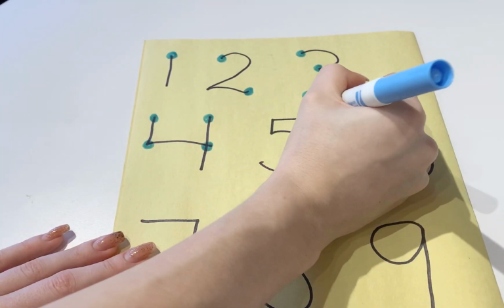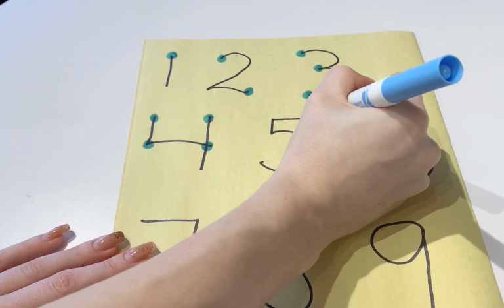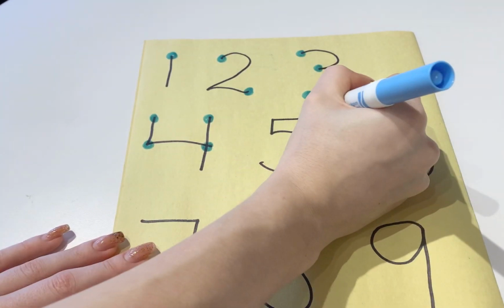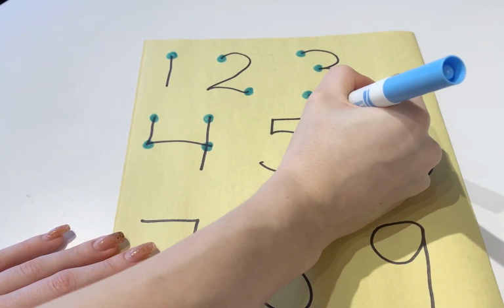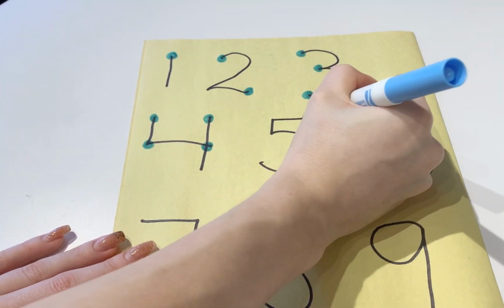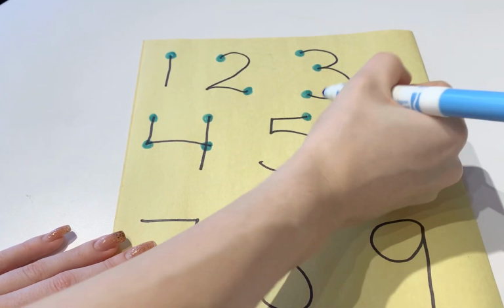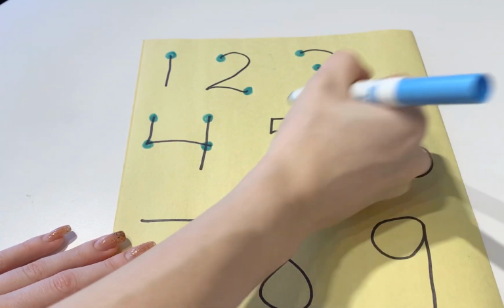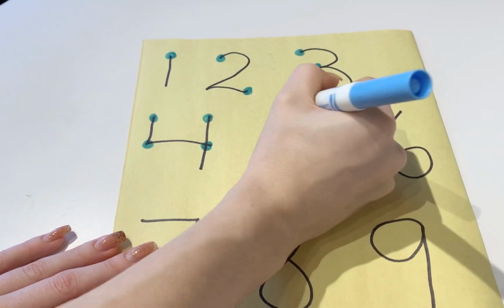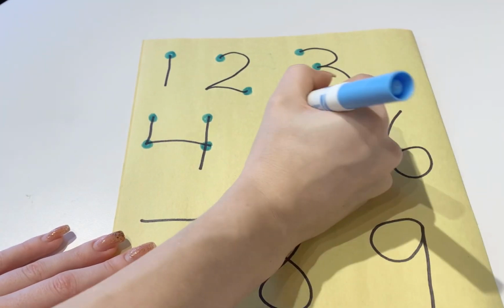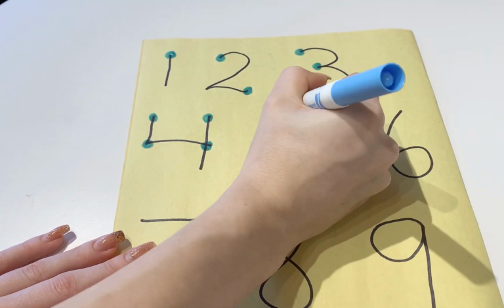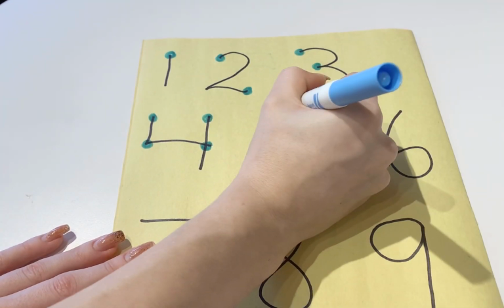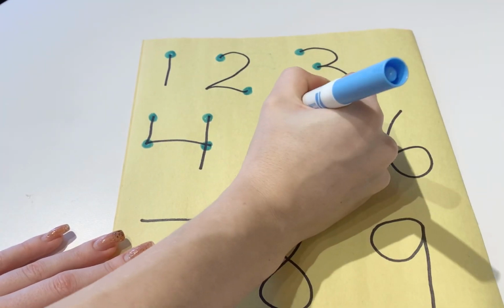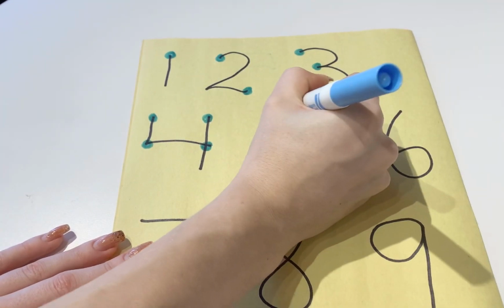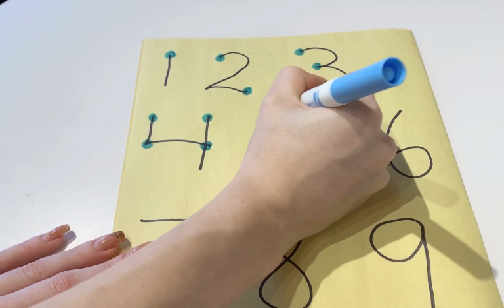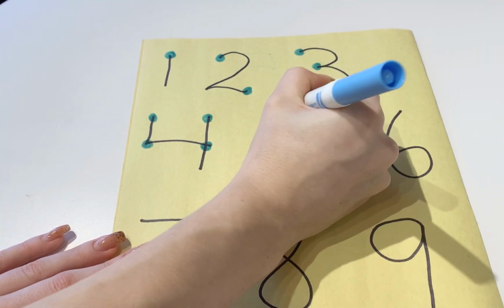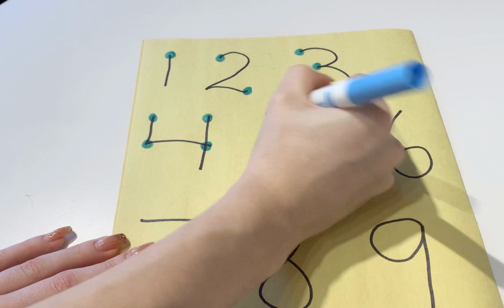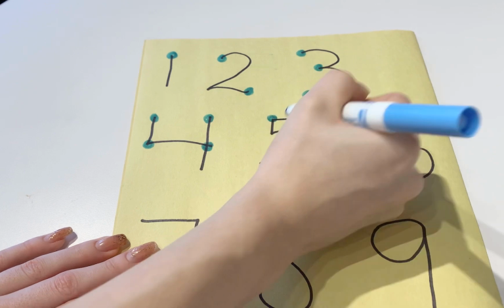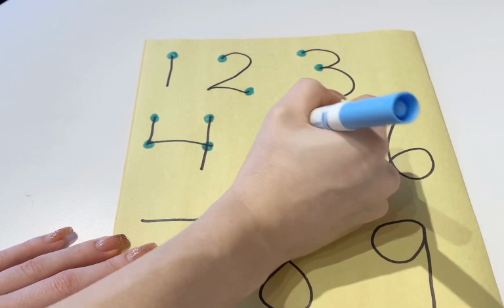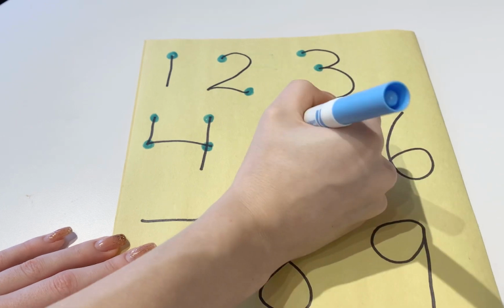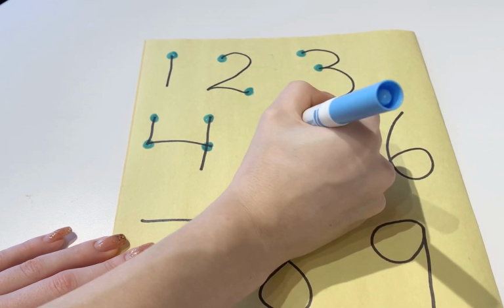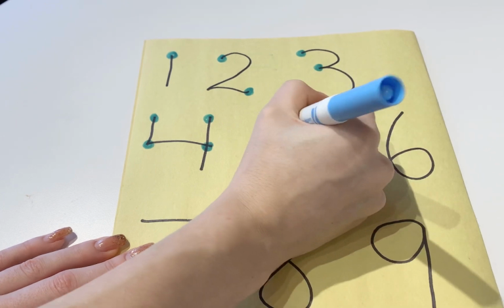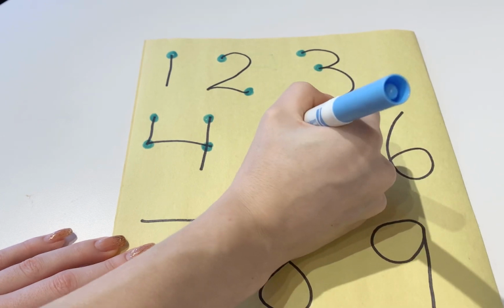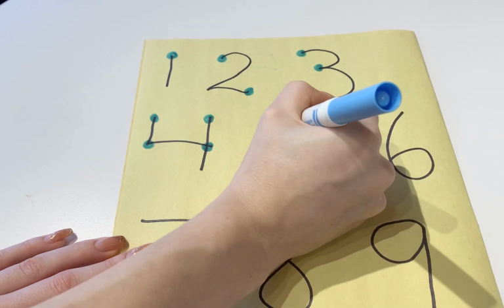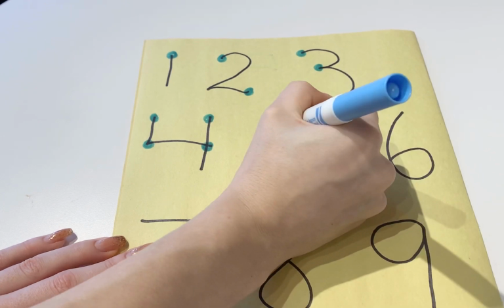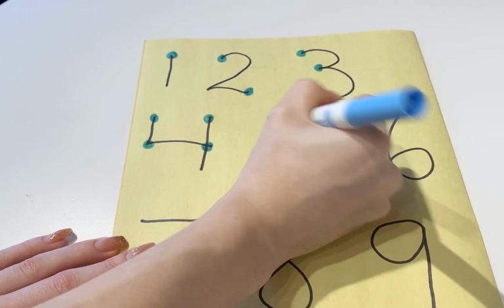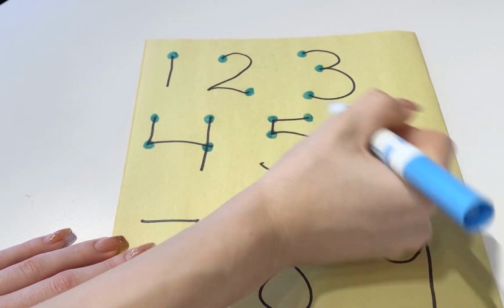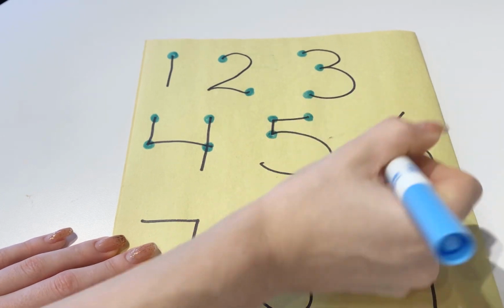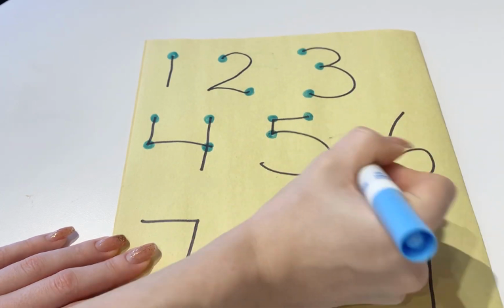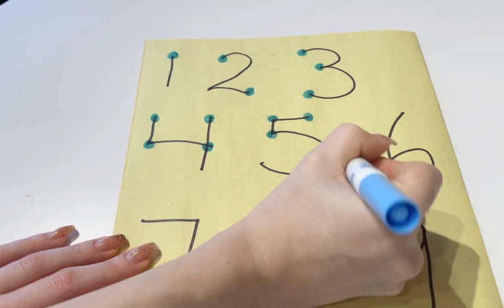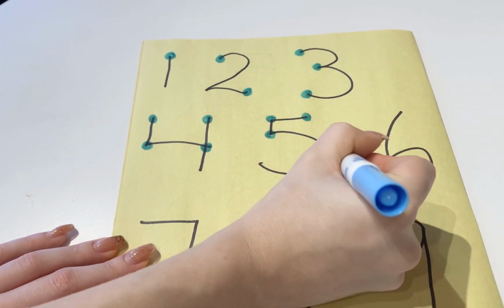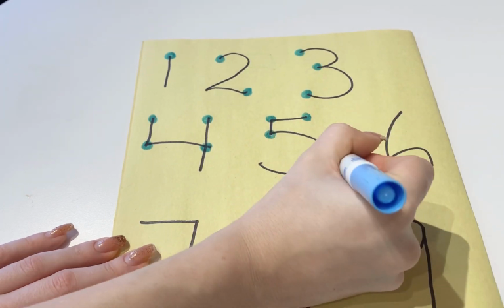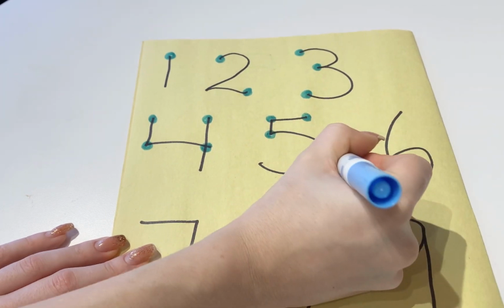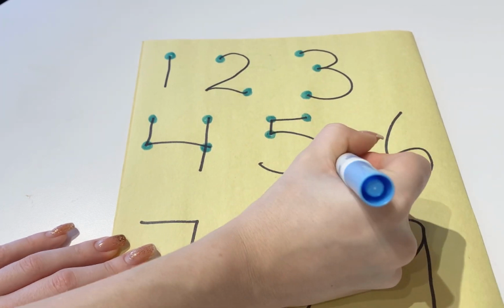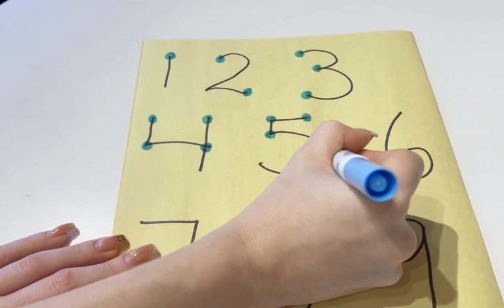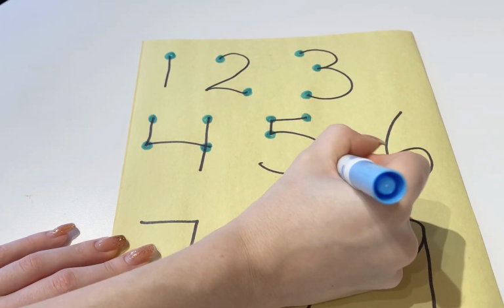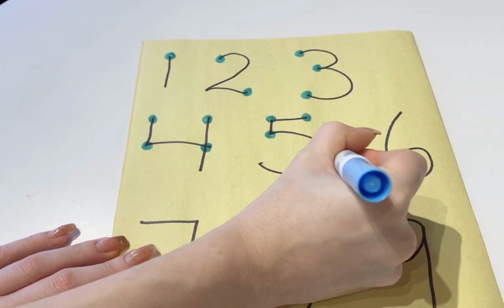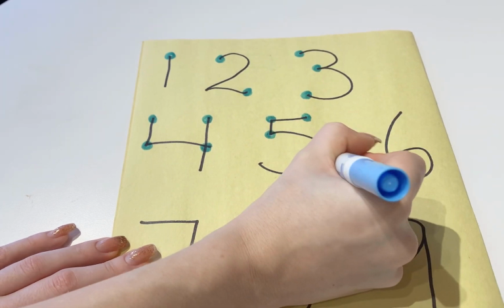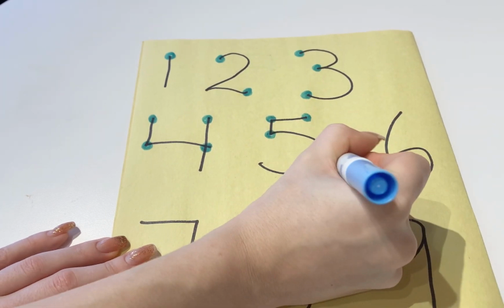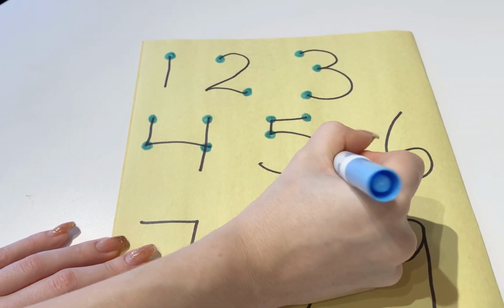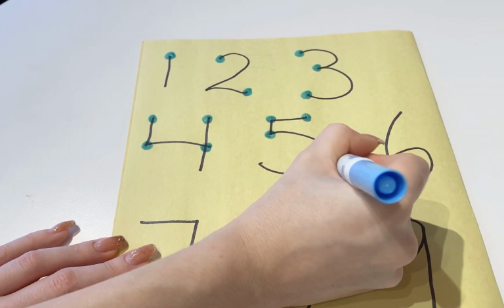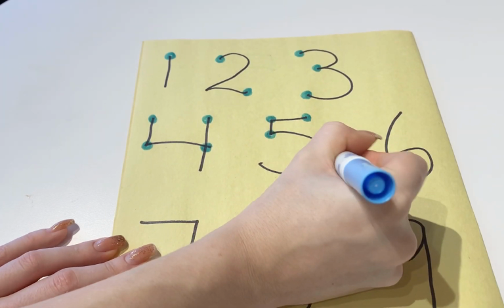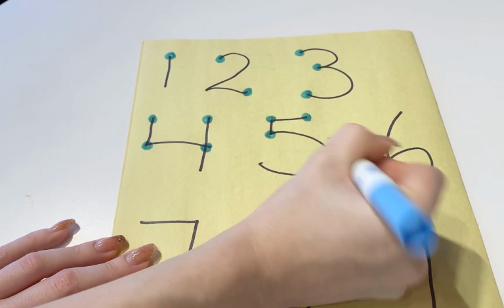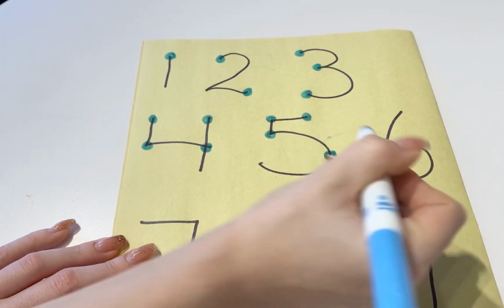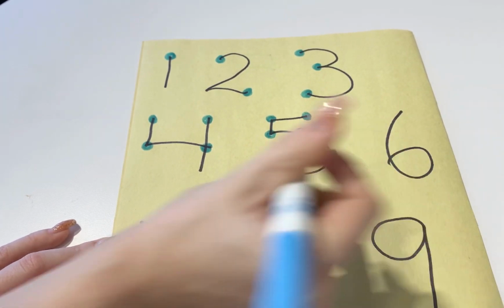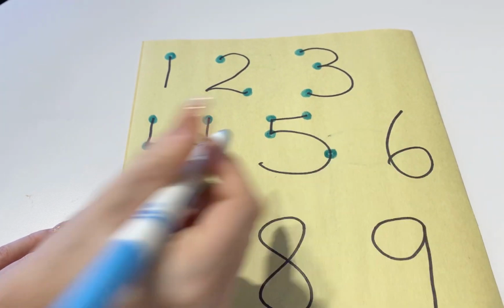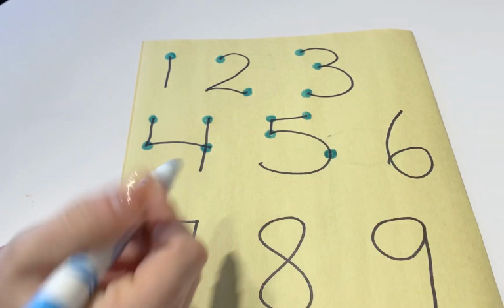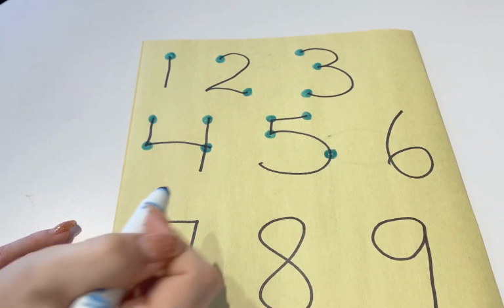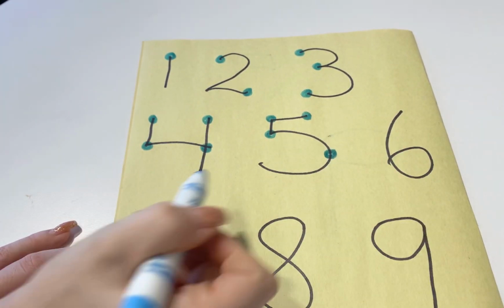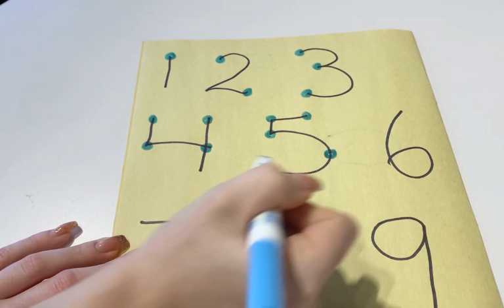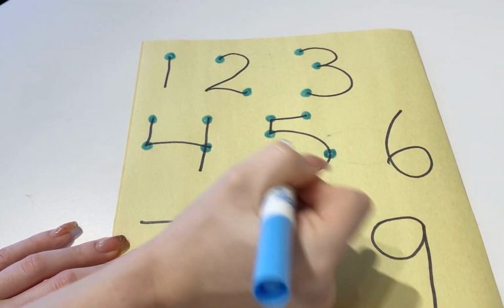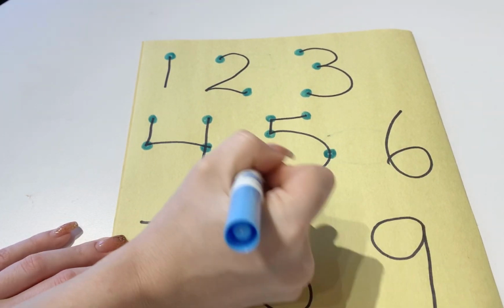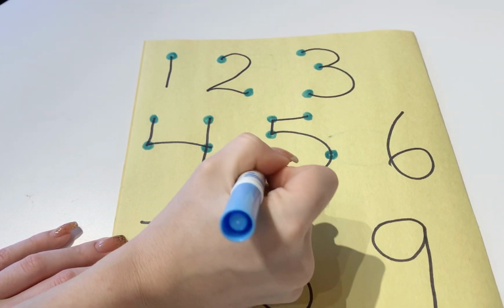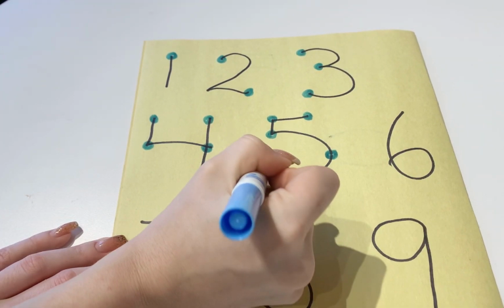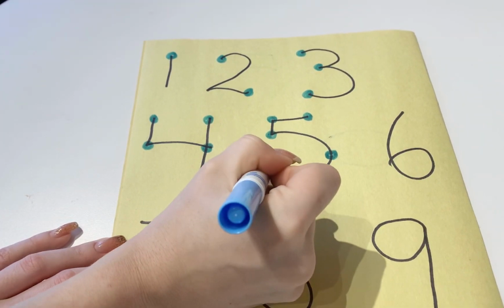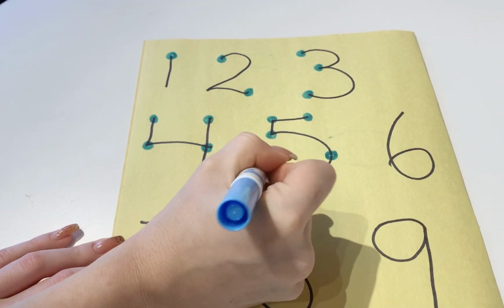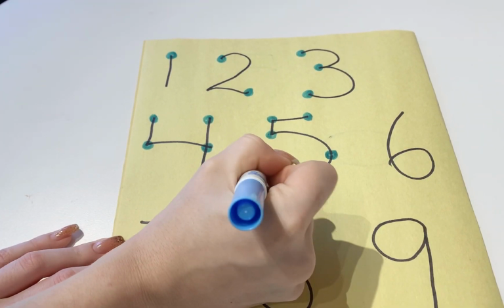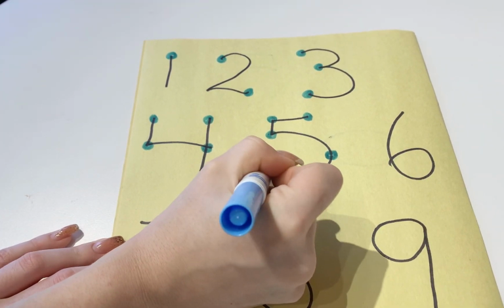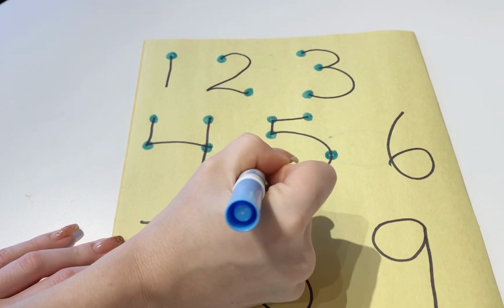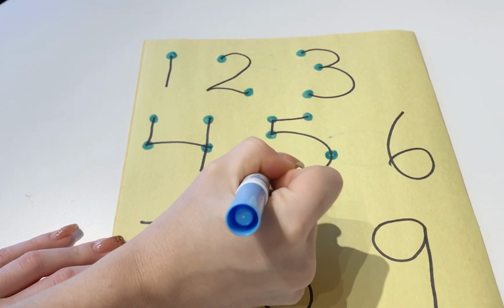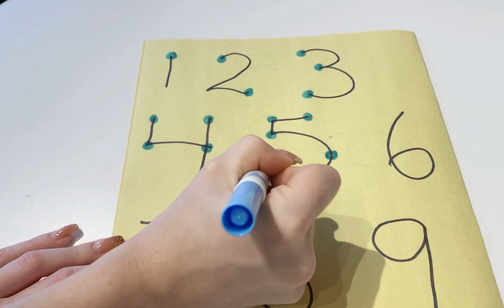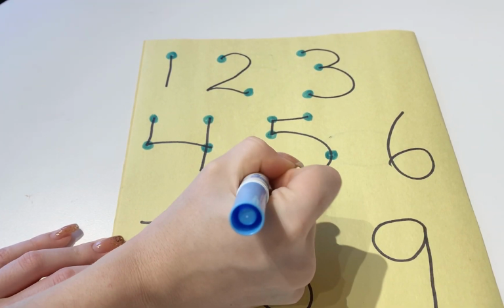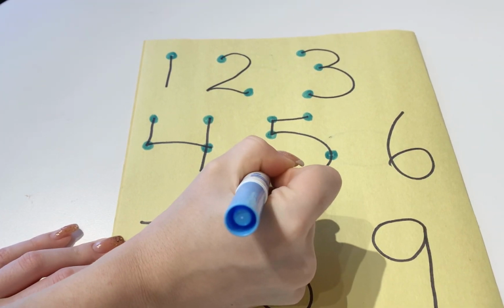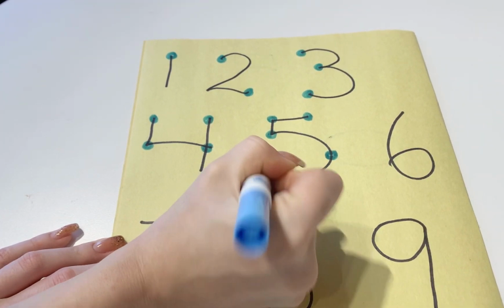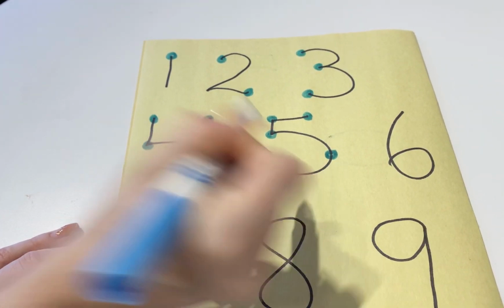For number 5, one dot goes here, one here, one here, one here, and then the last one goes here.